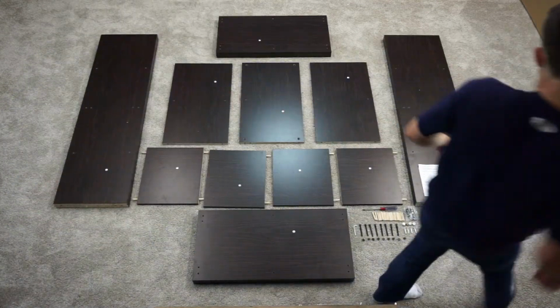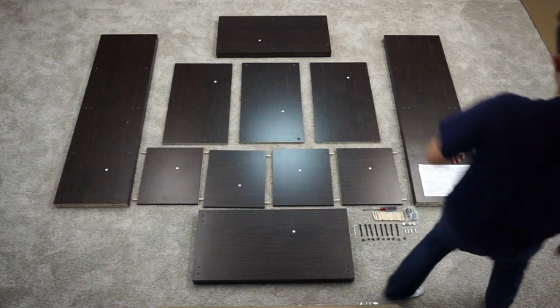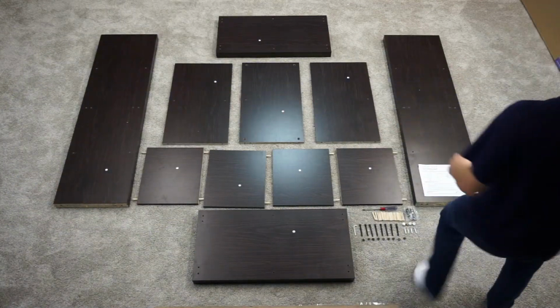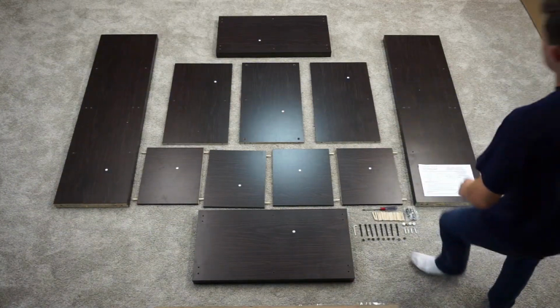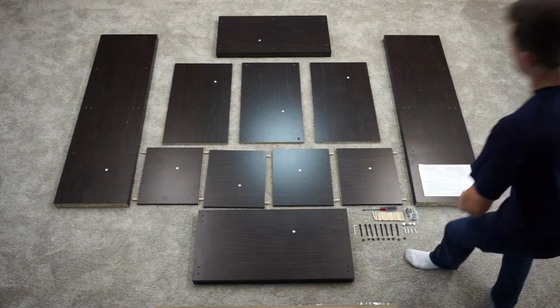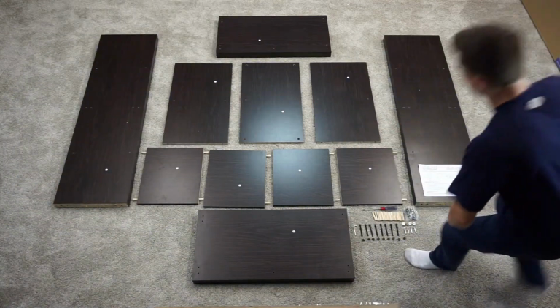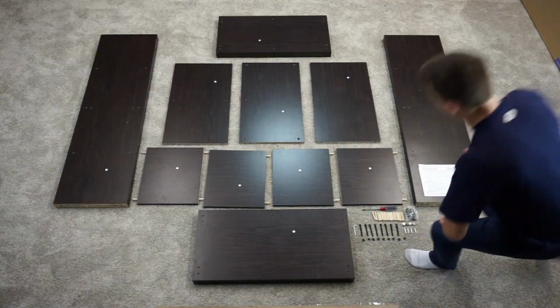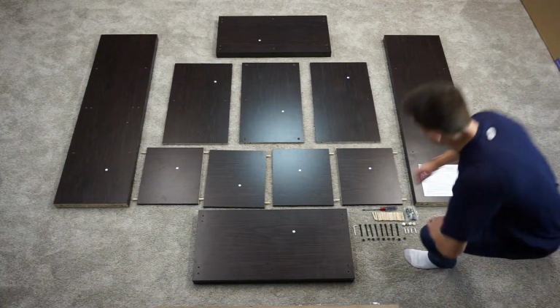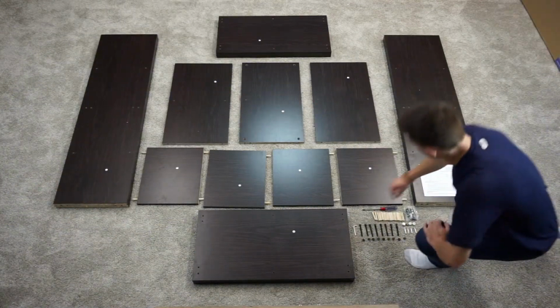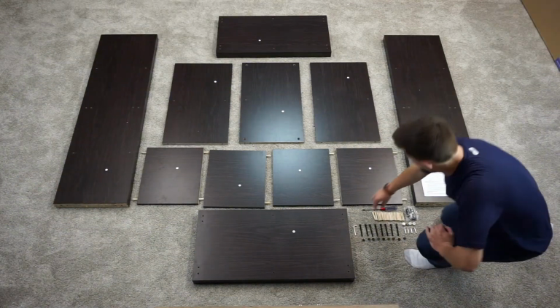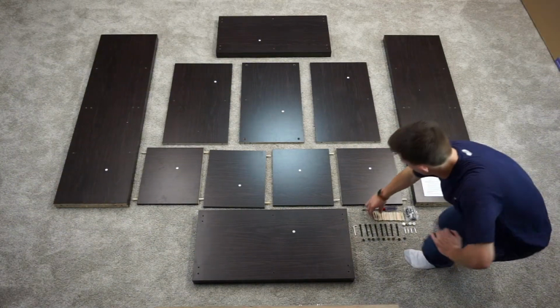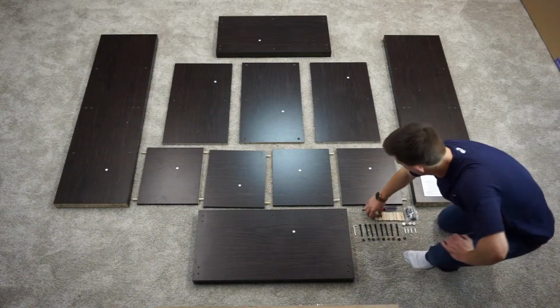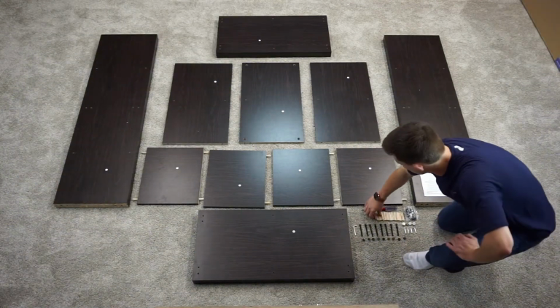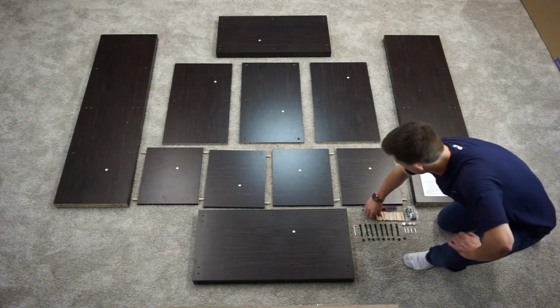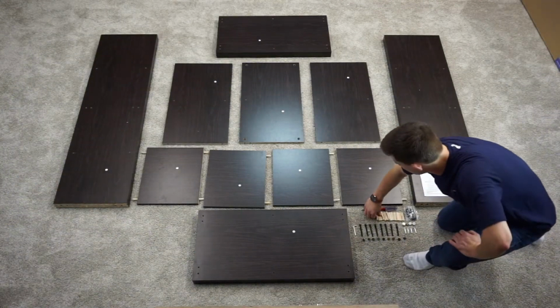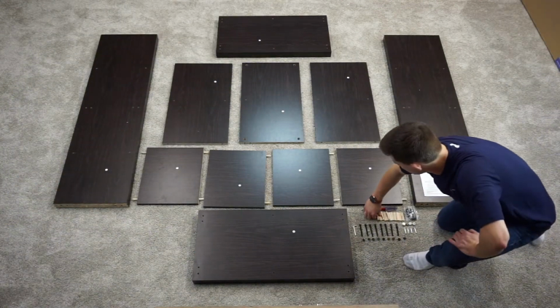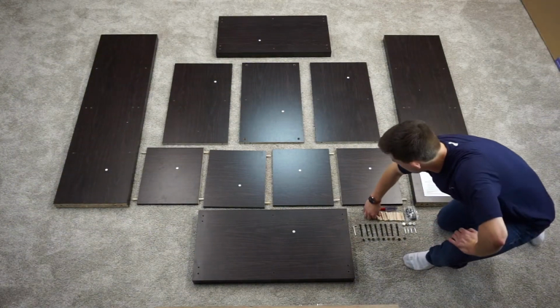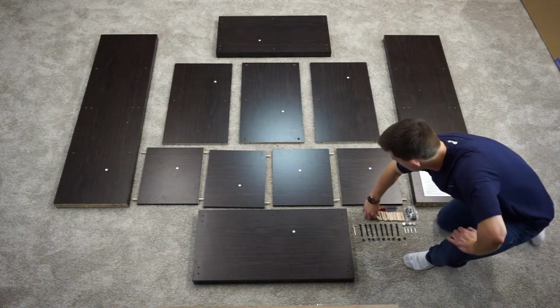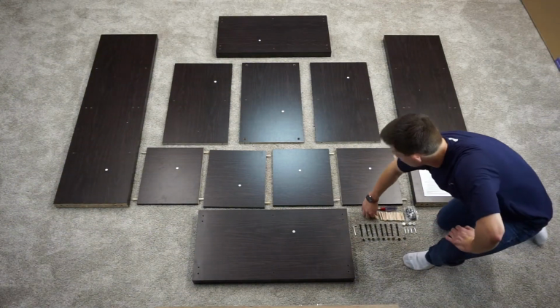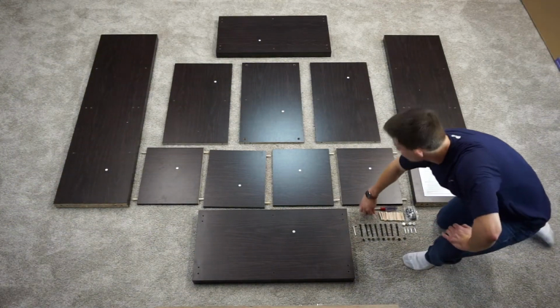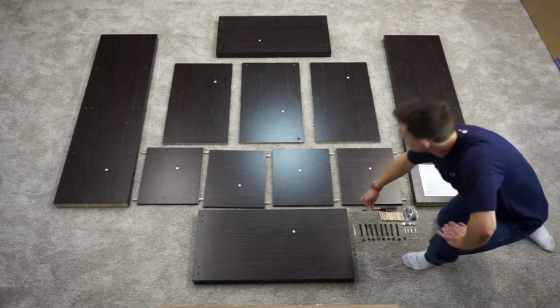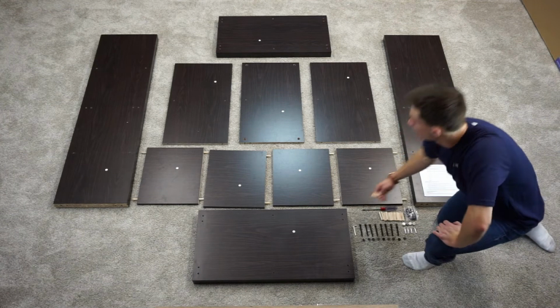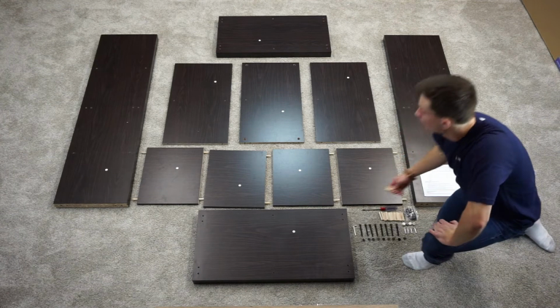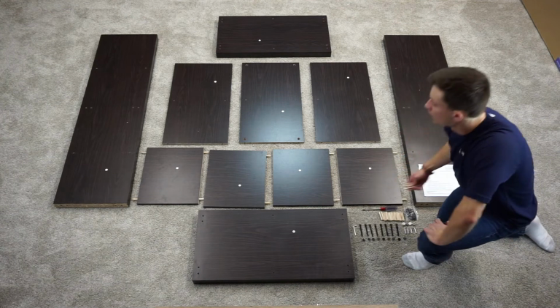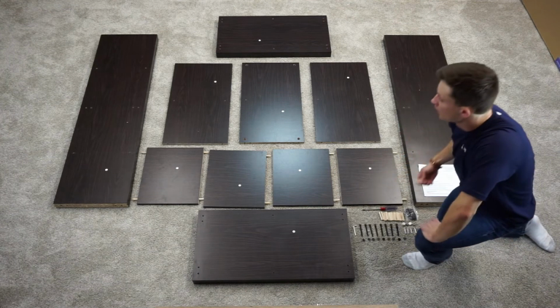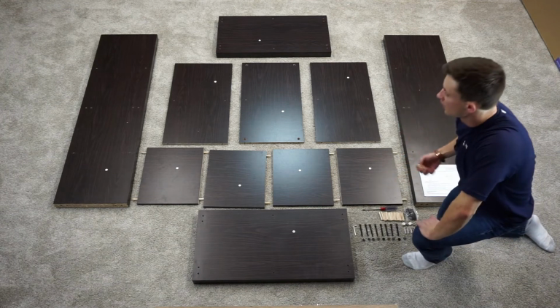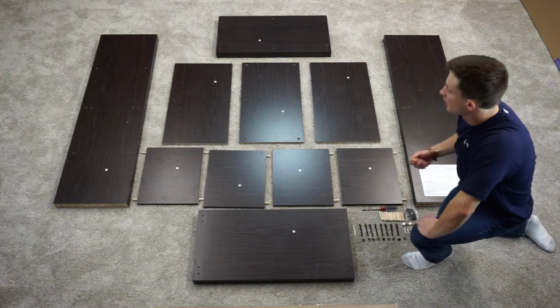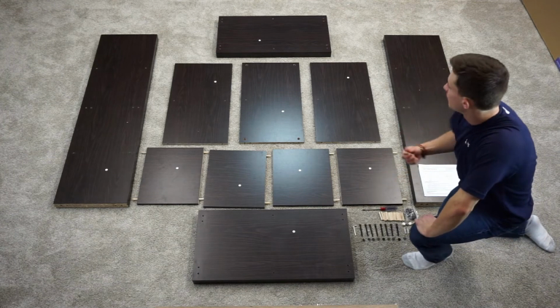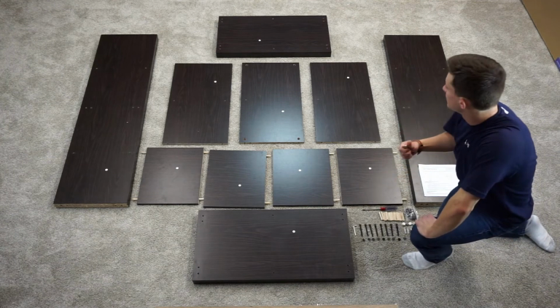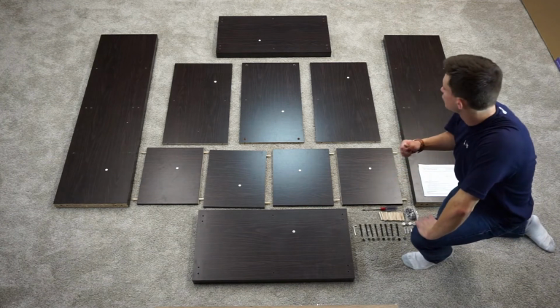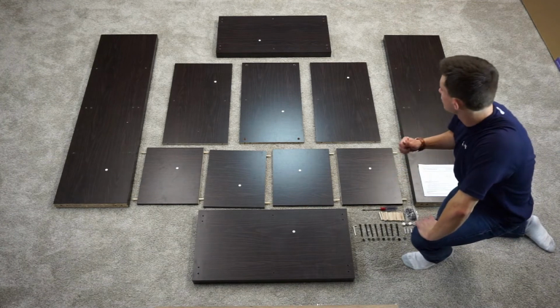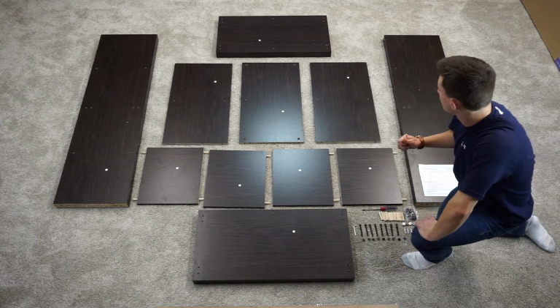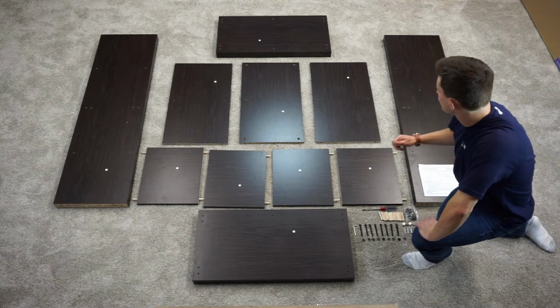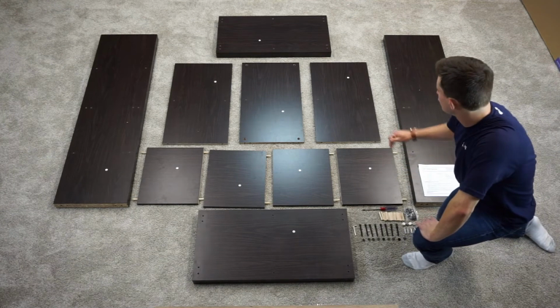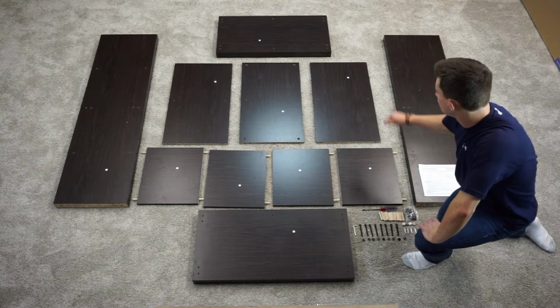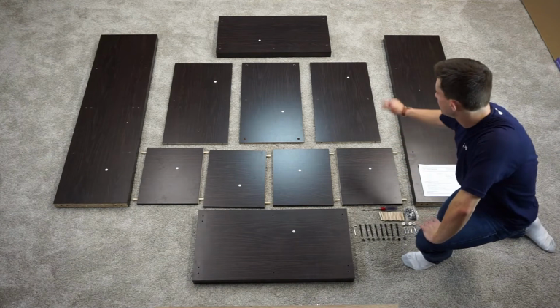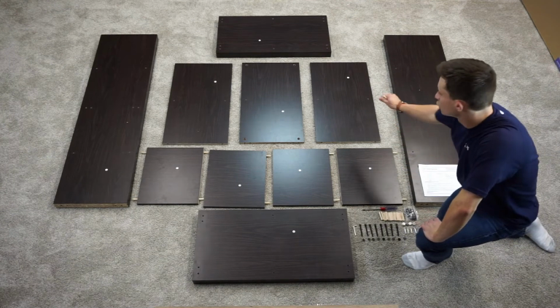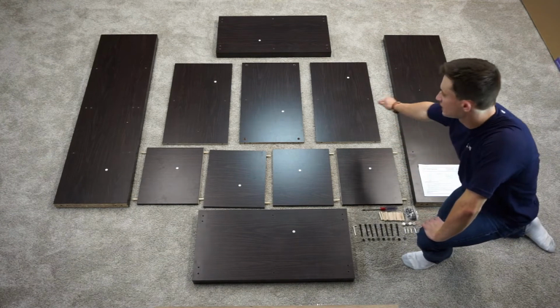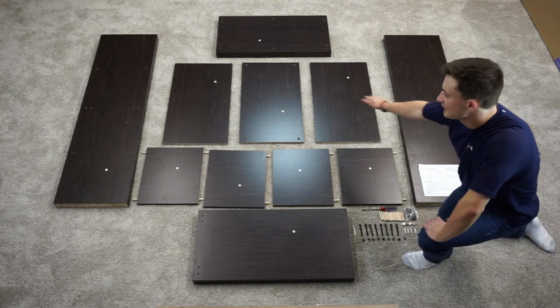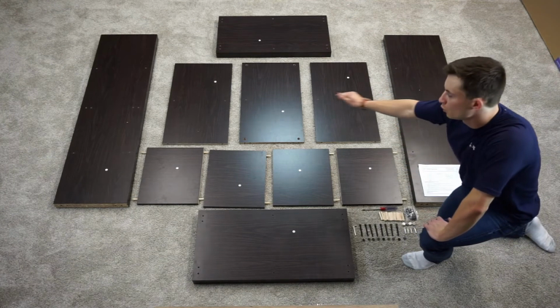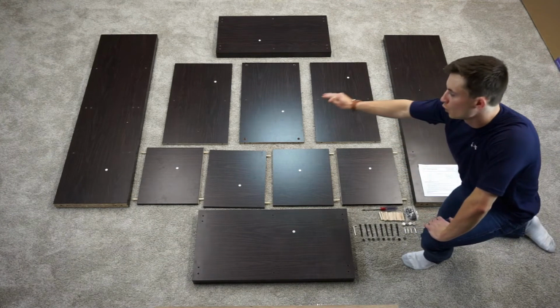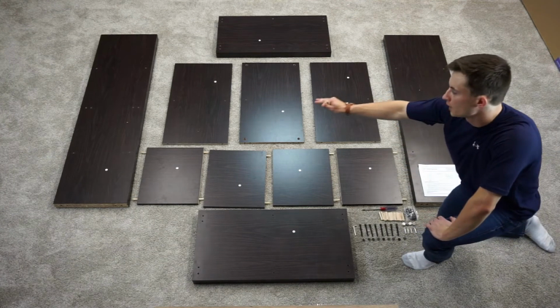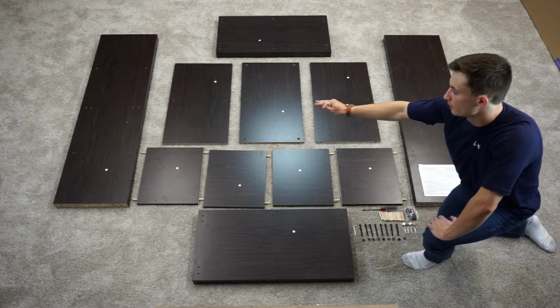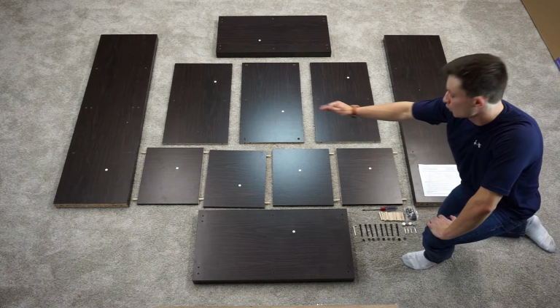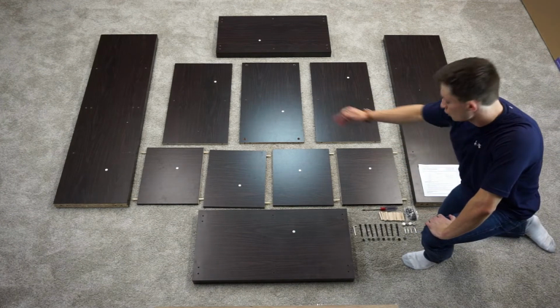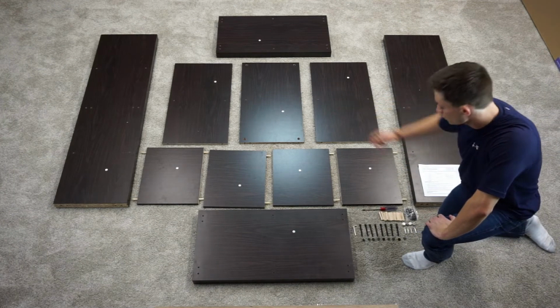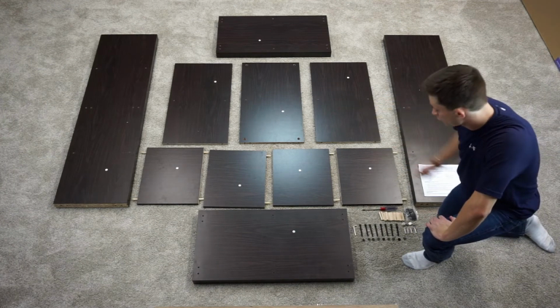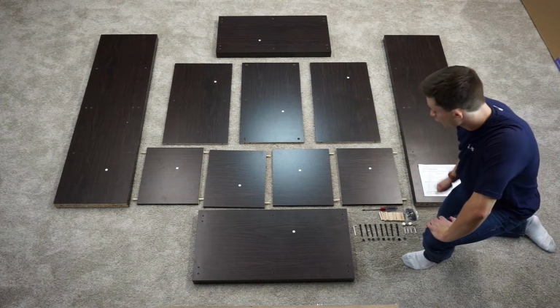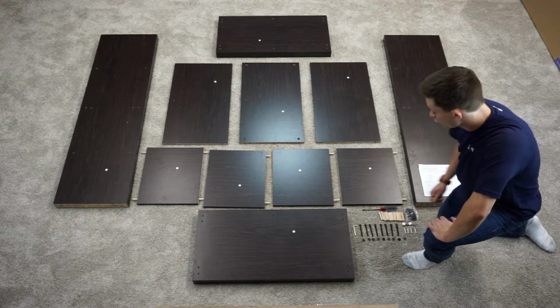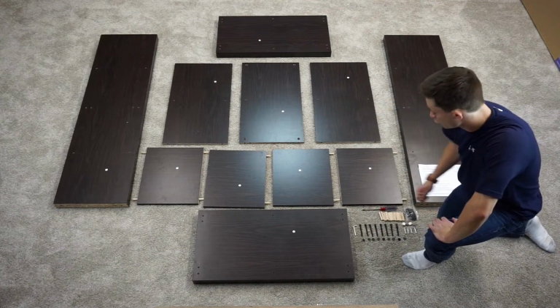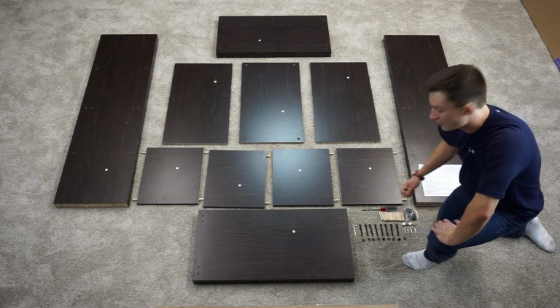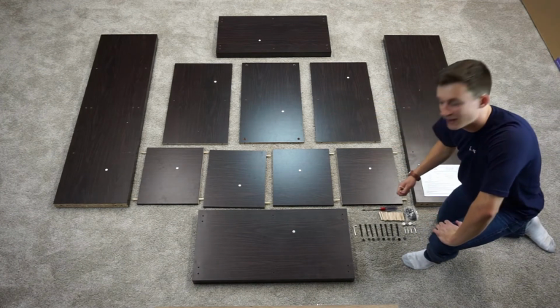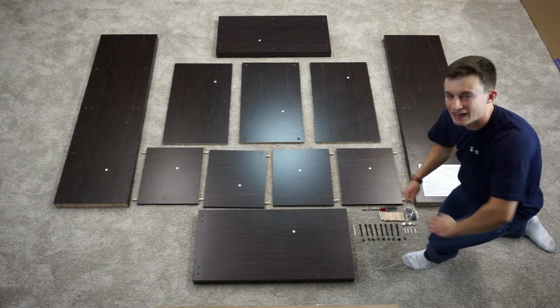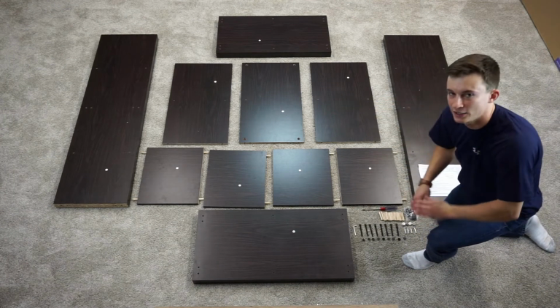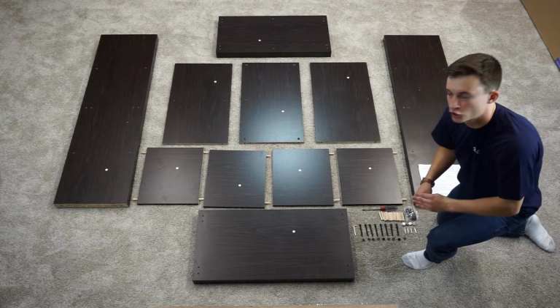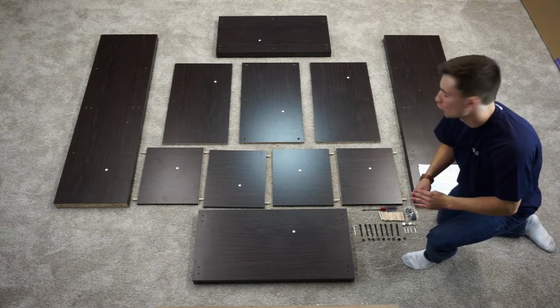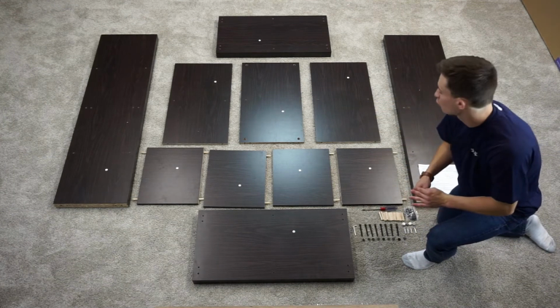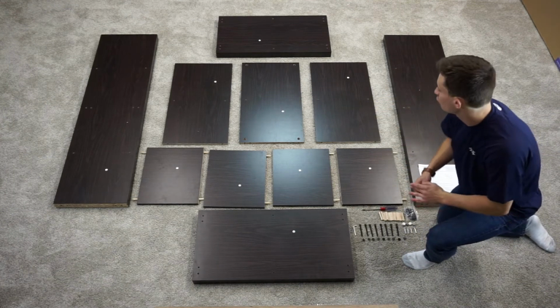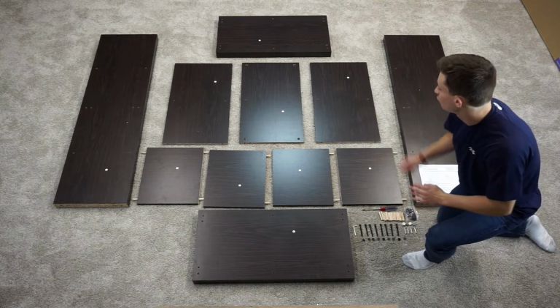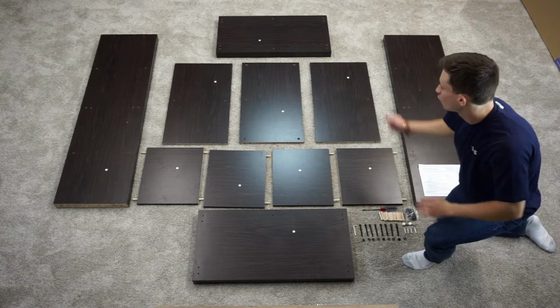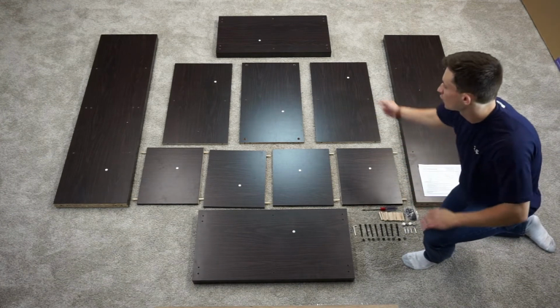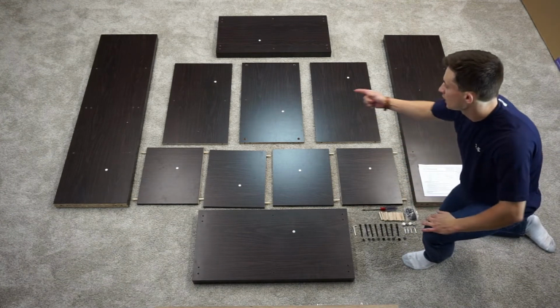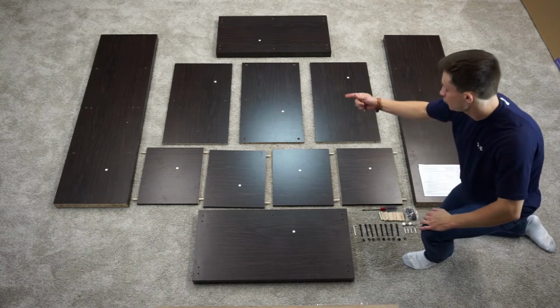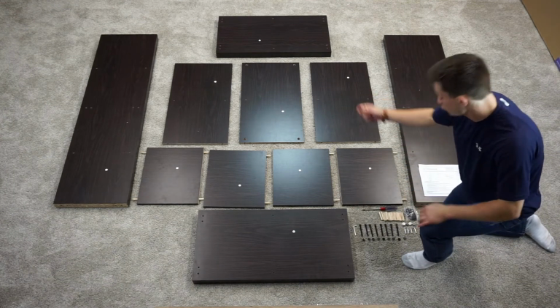You're then going to take four wooden dowels, and these are going to go on your C1 boards, so you should have eight in total — four in each.